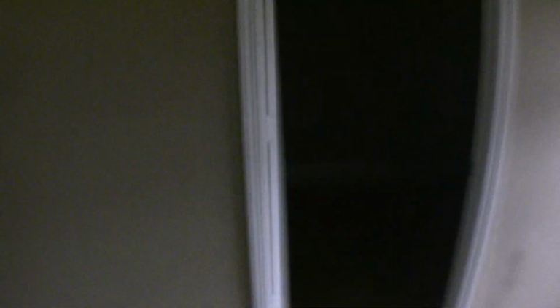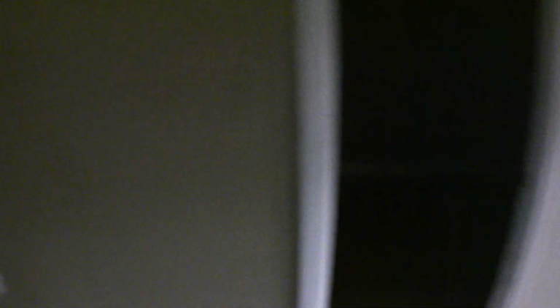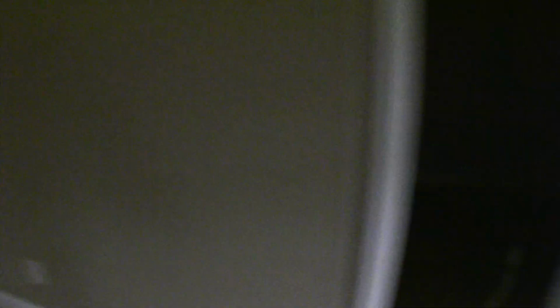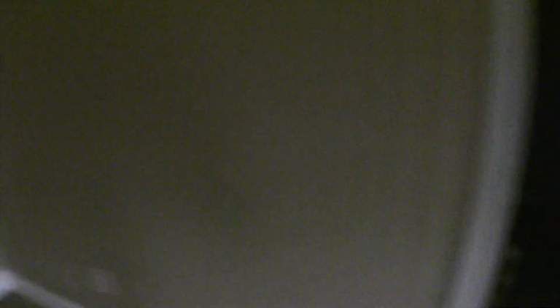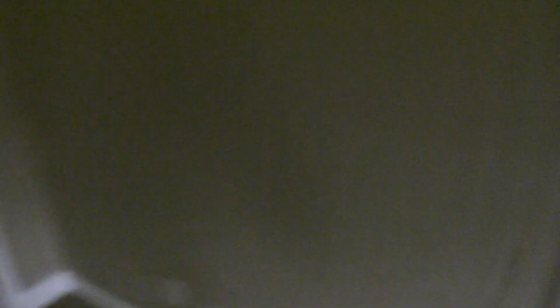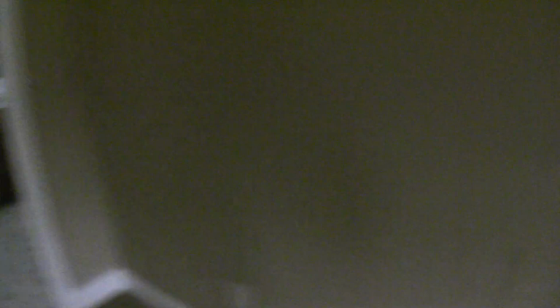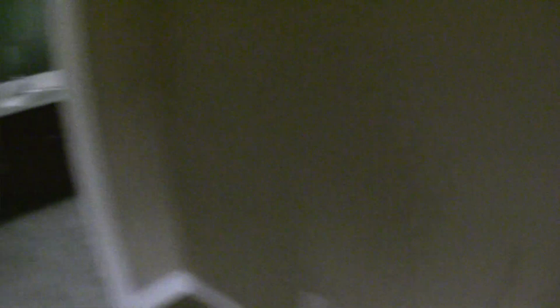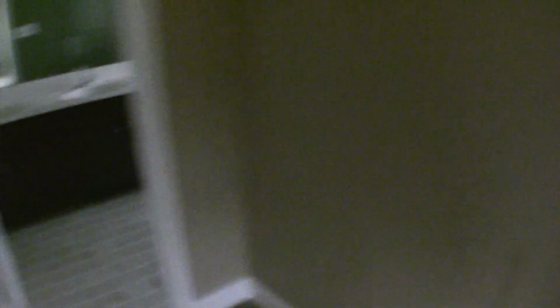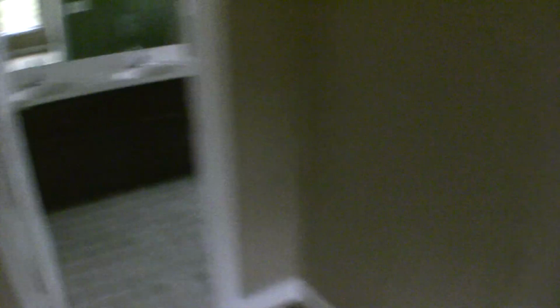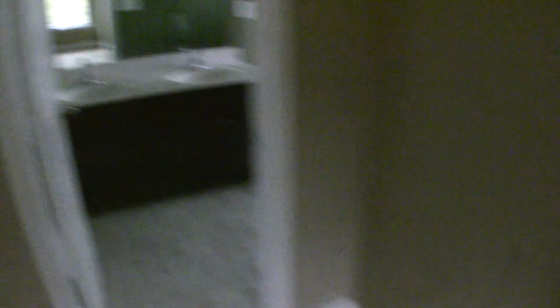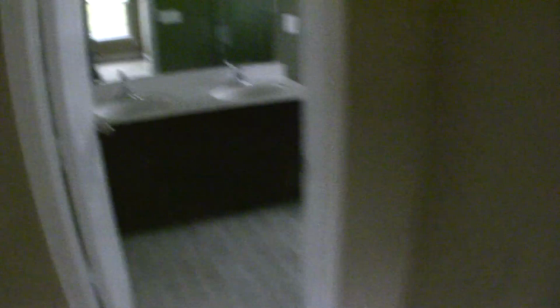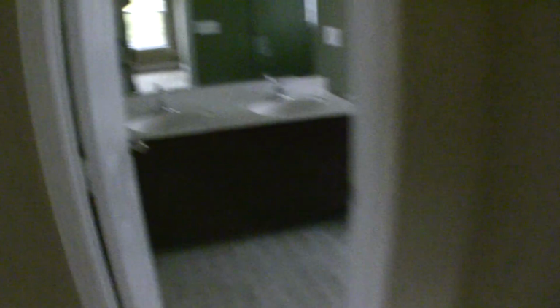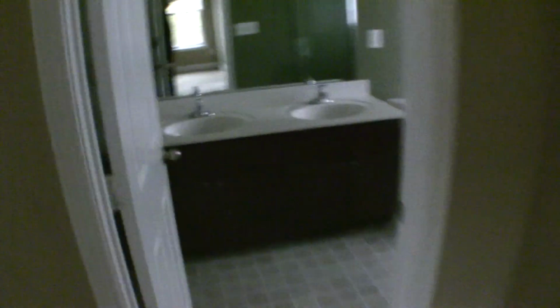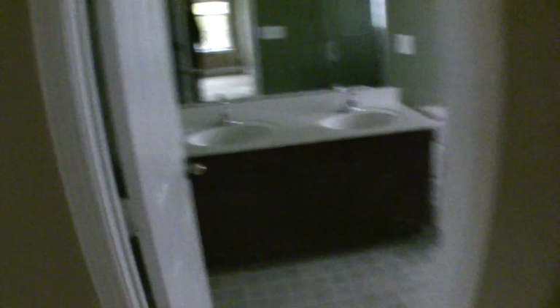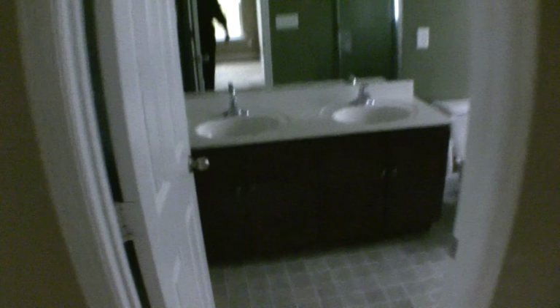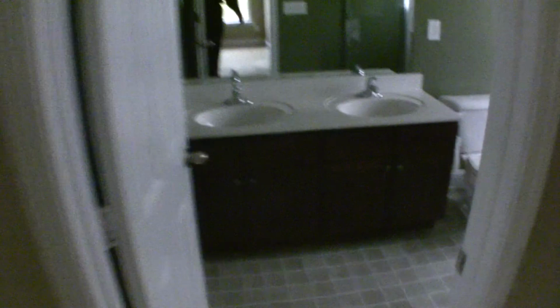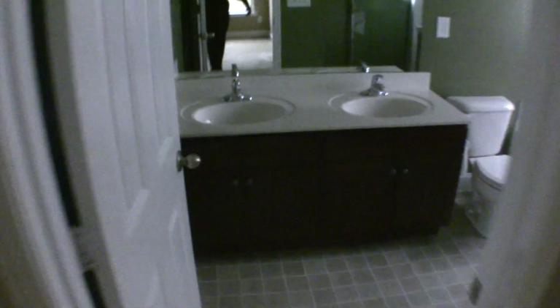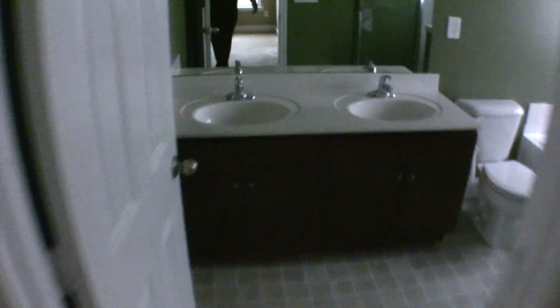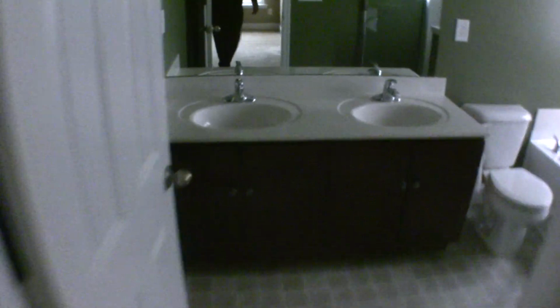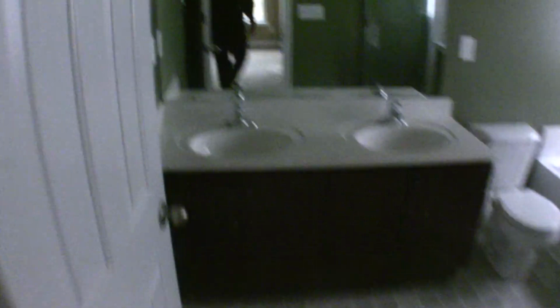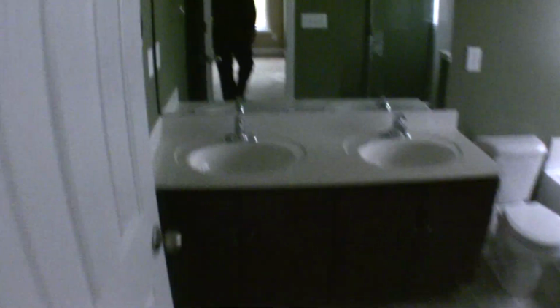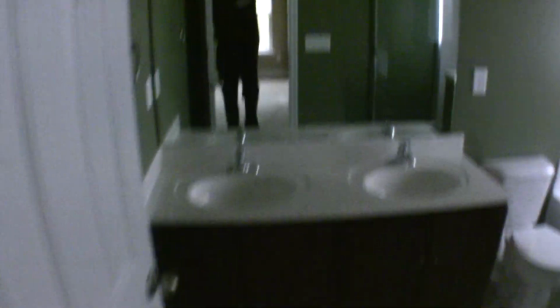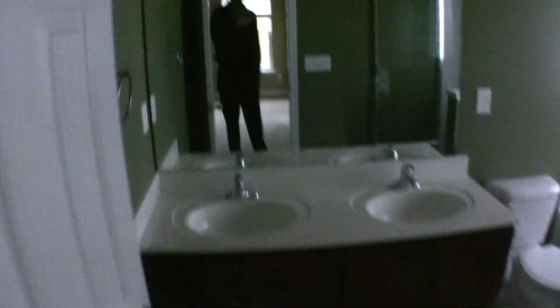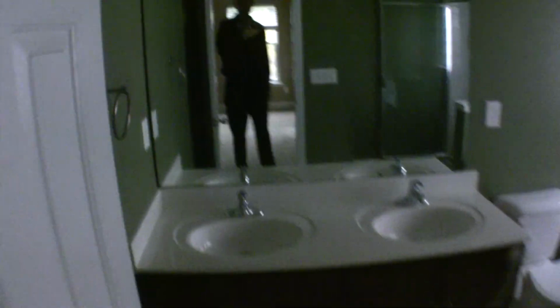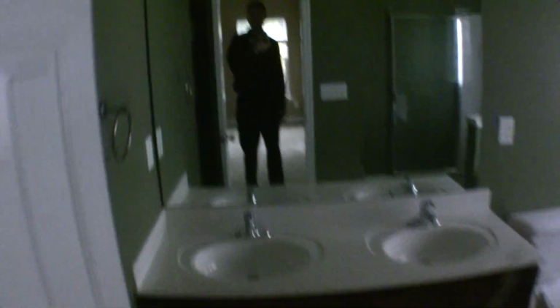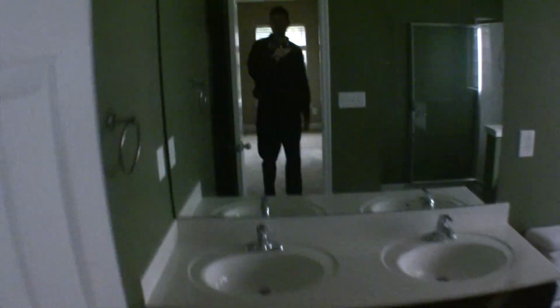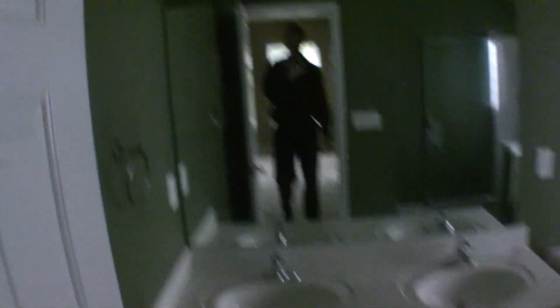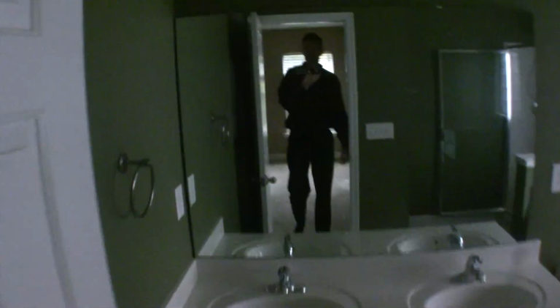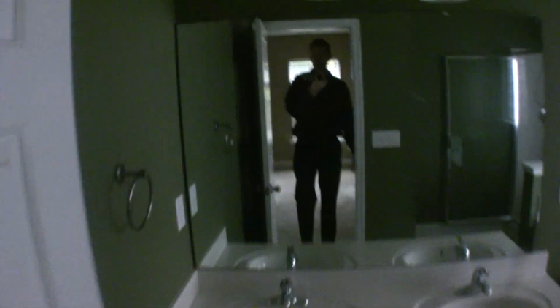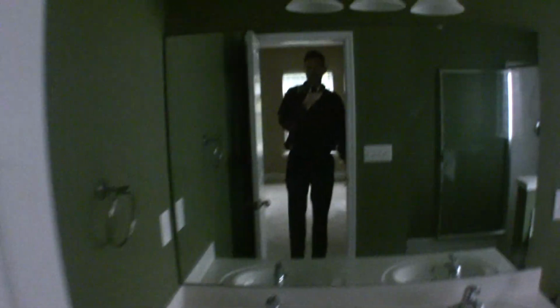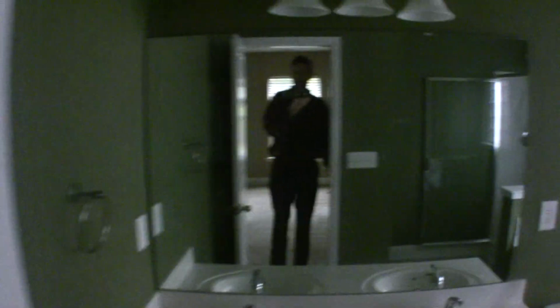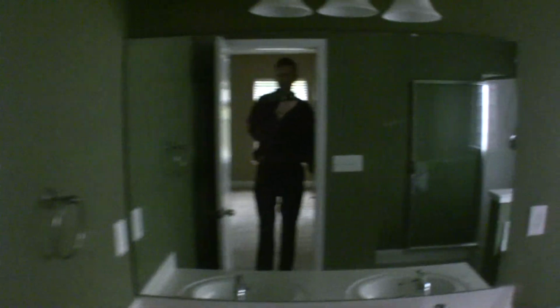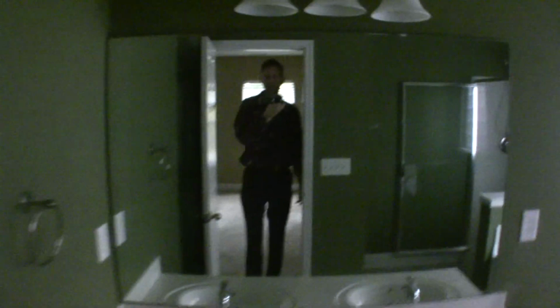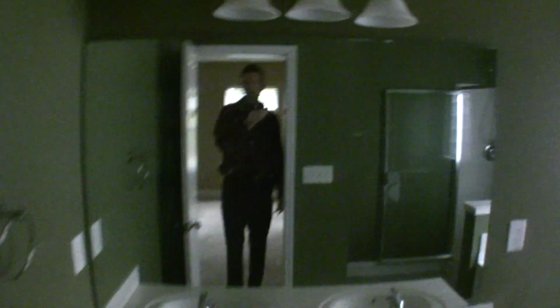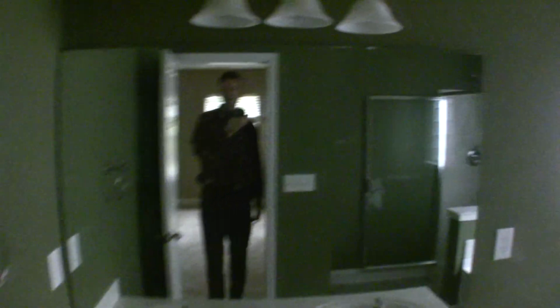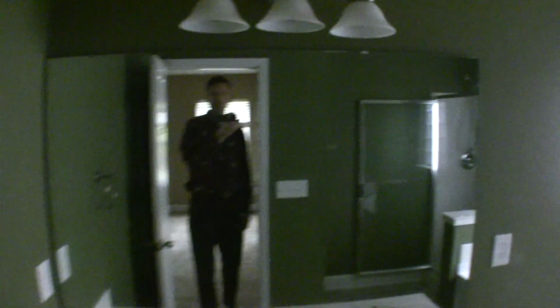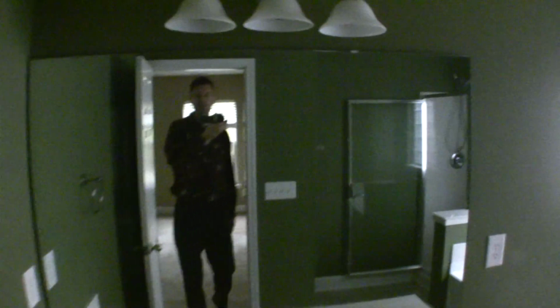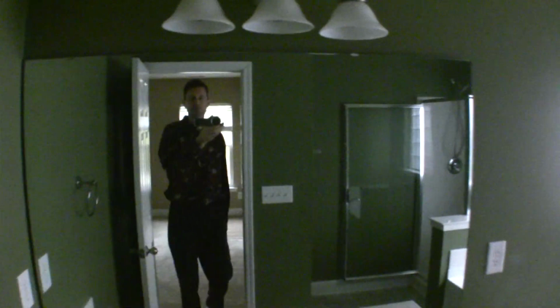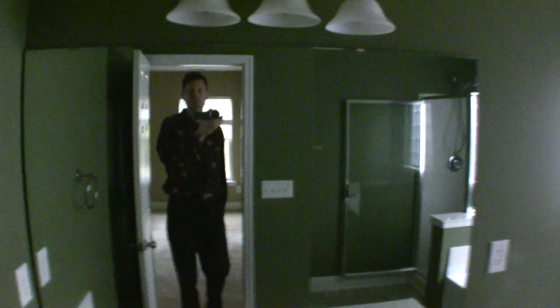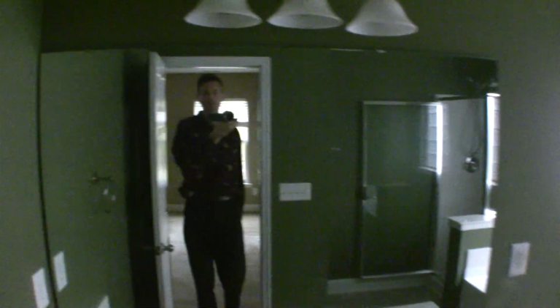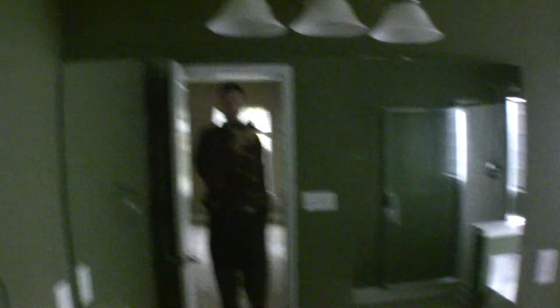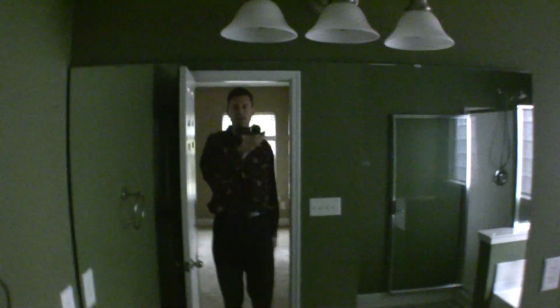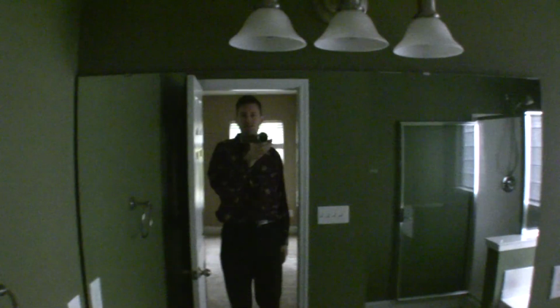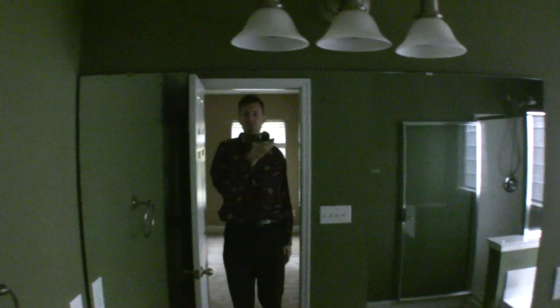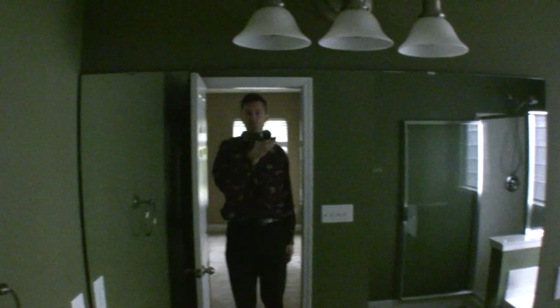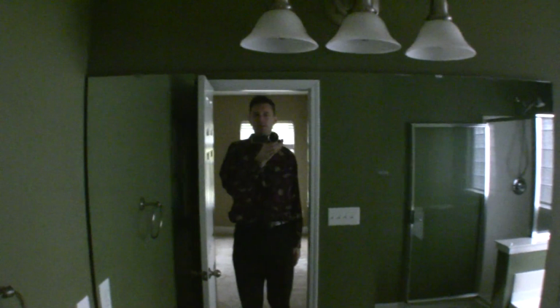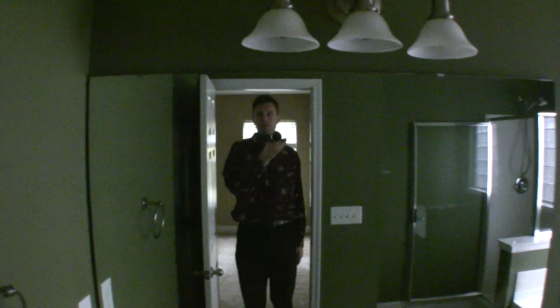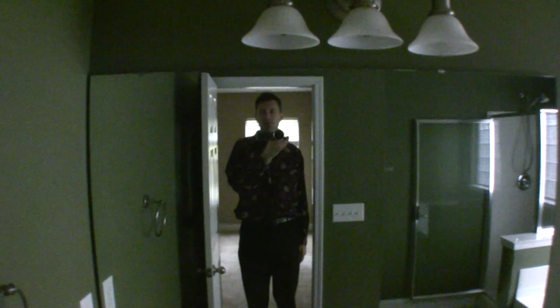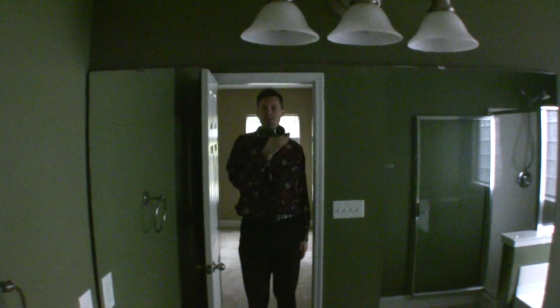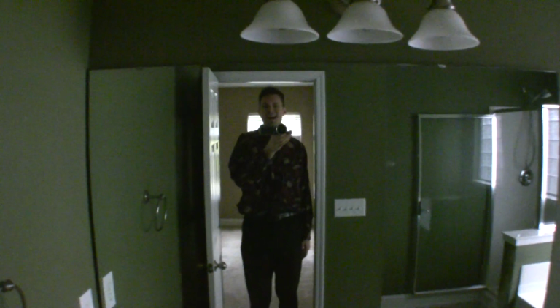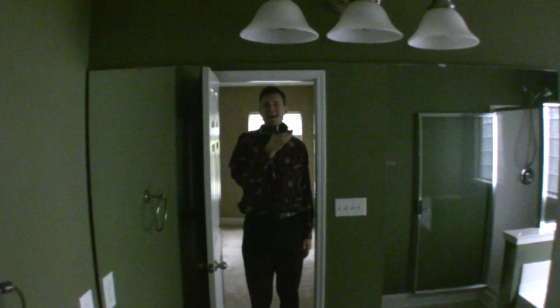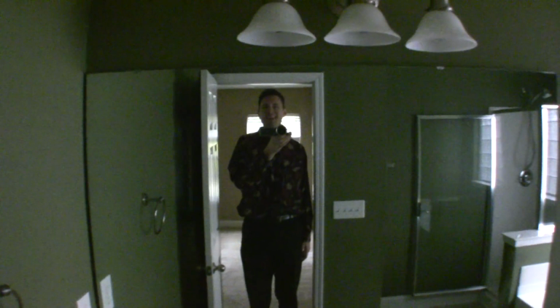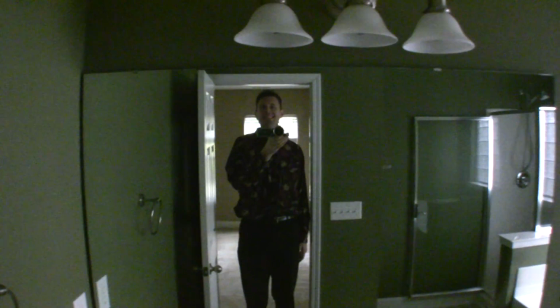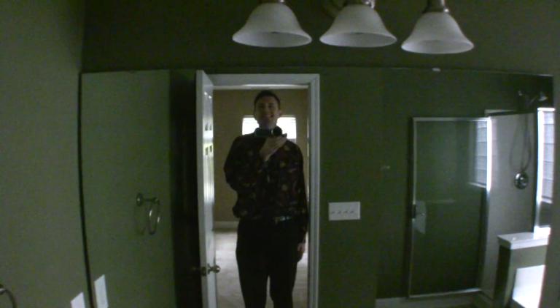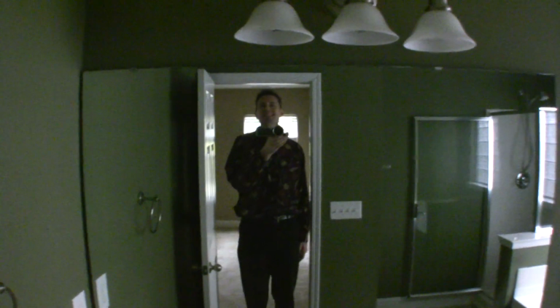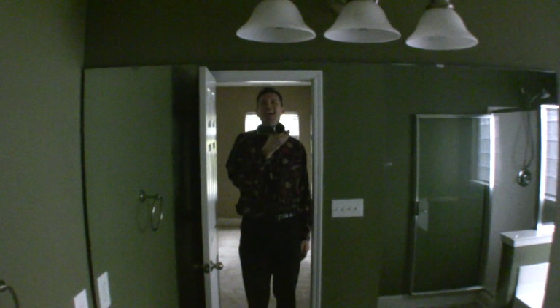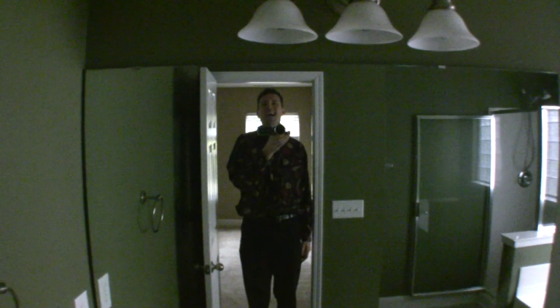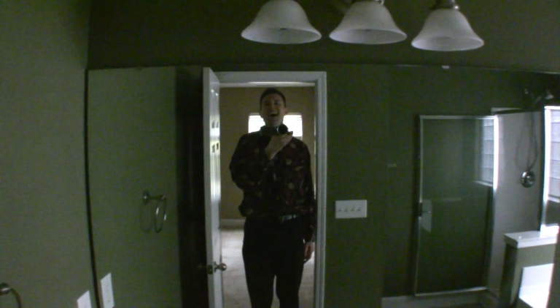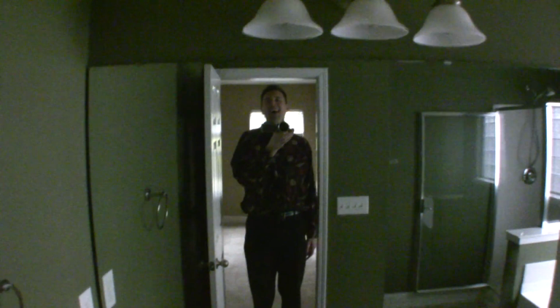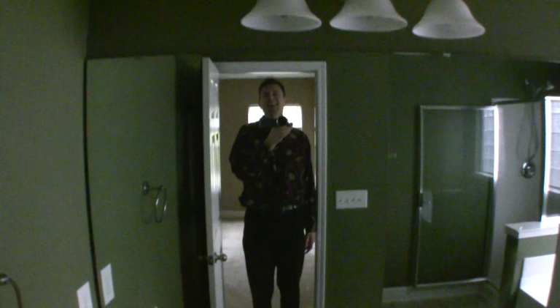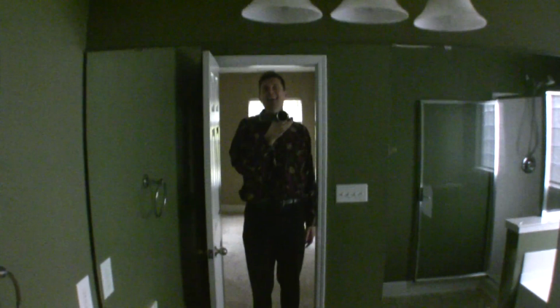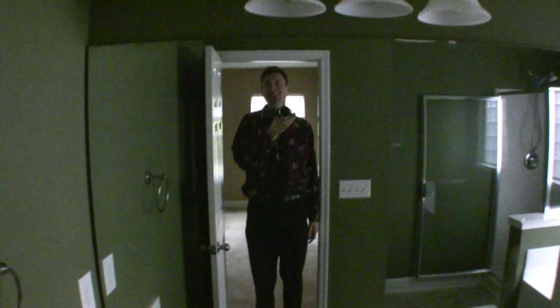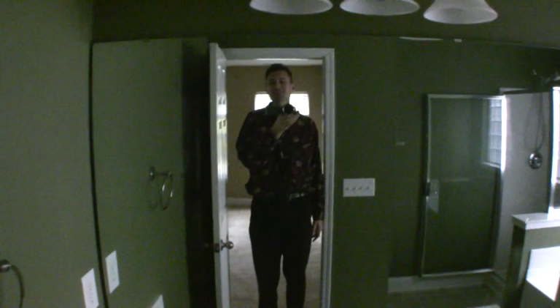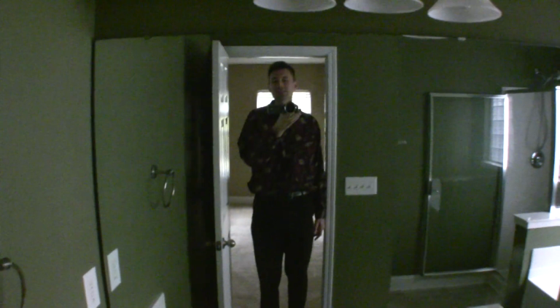Closet. And the master bathroom. And who's that handsome realtor? How you doing?